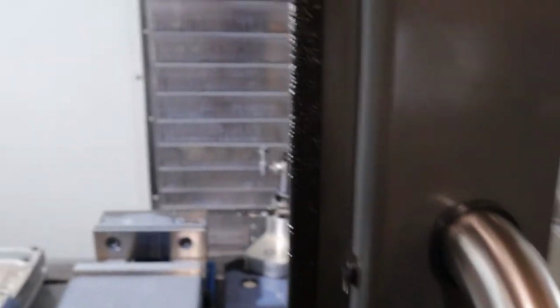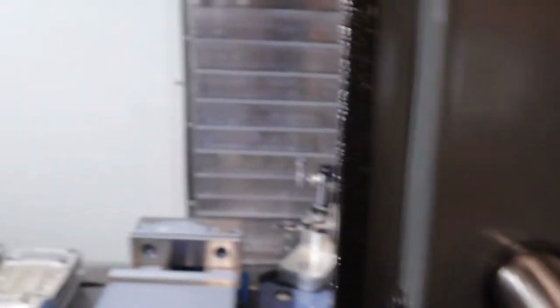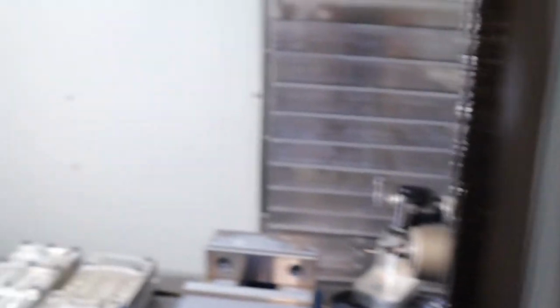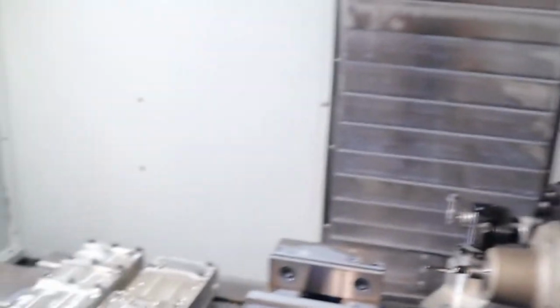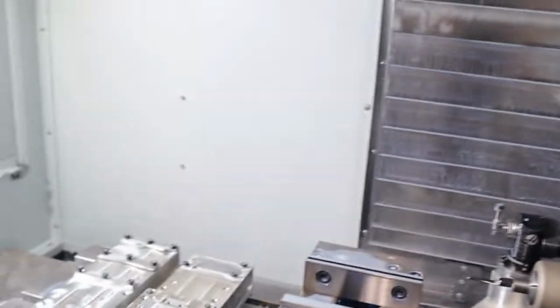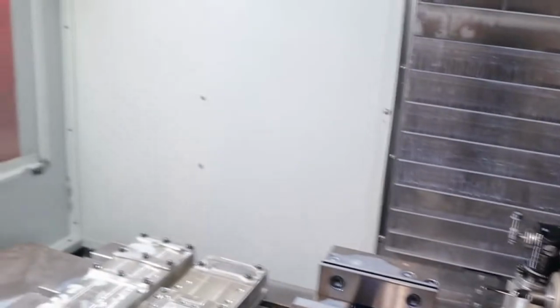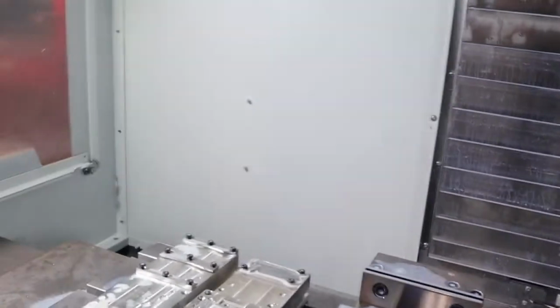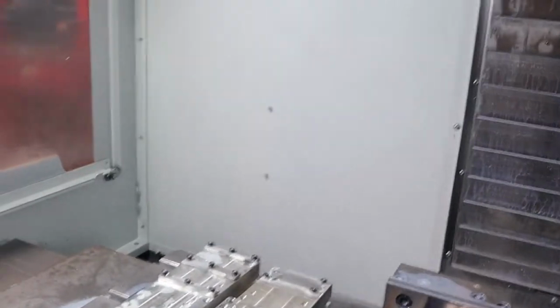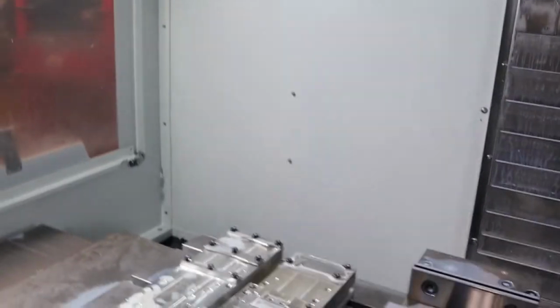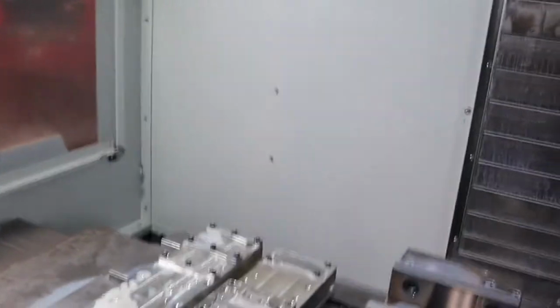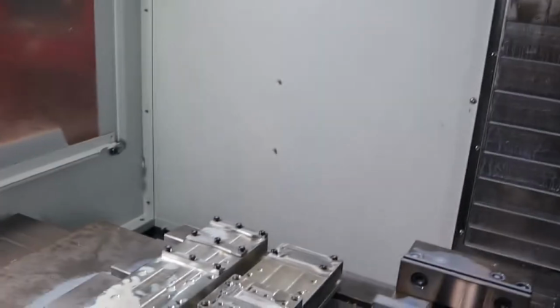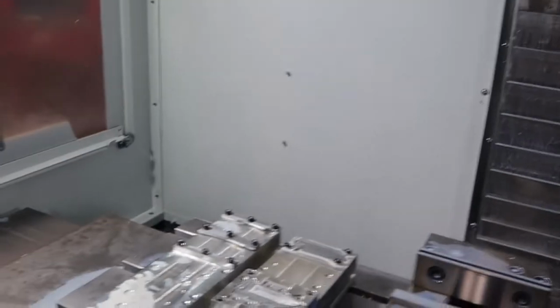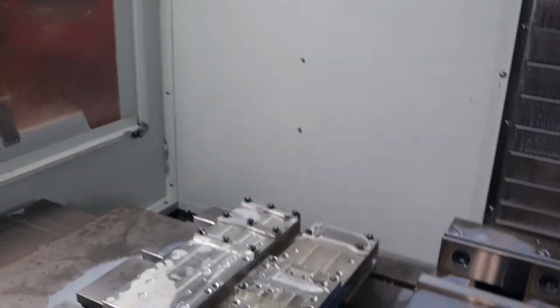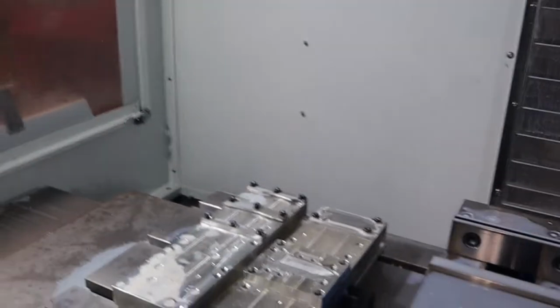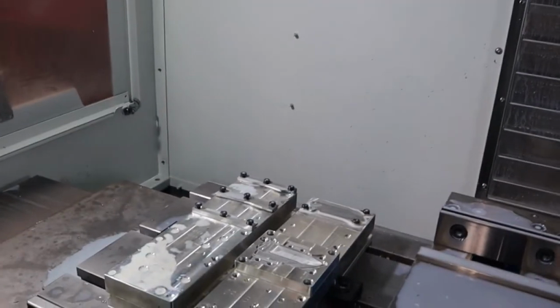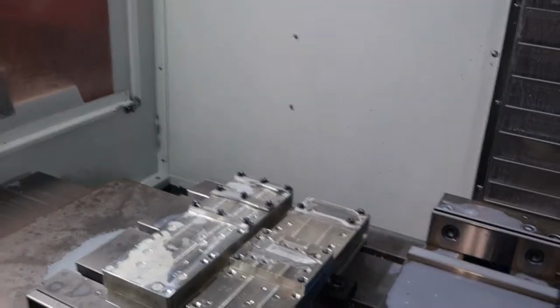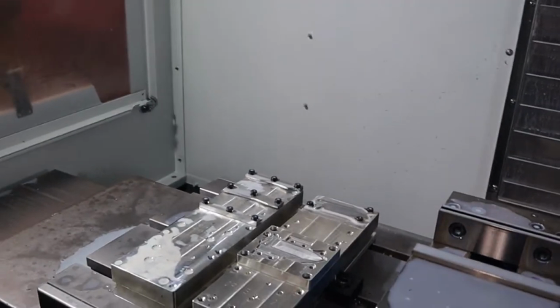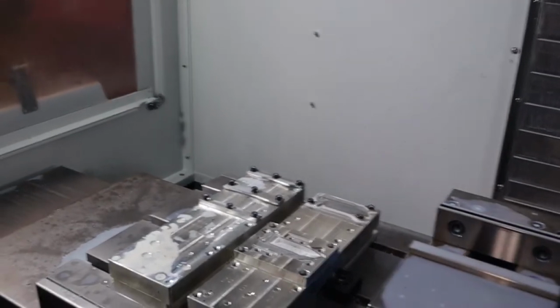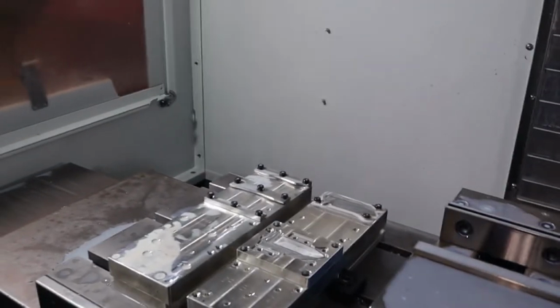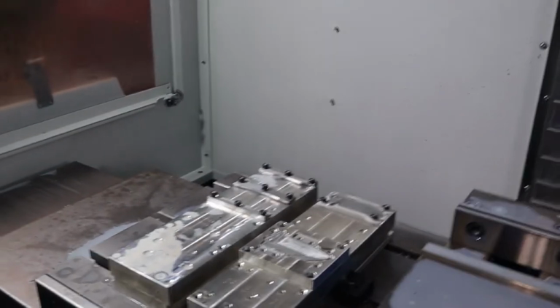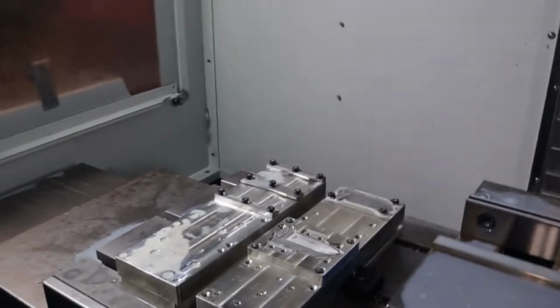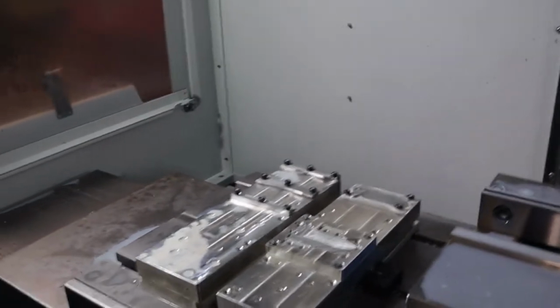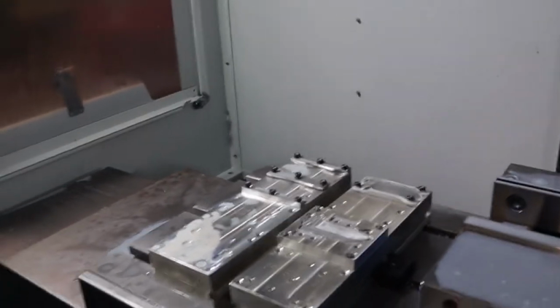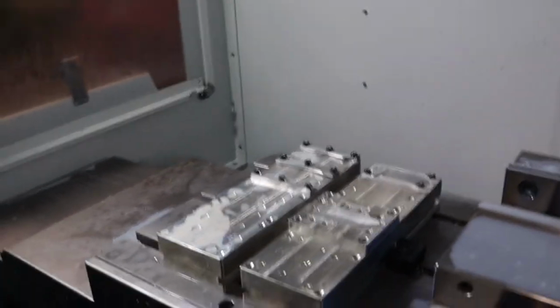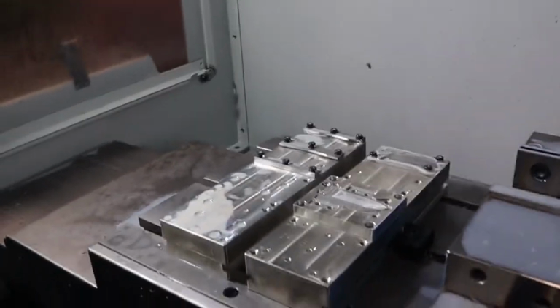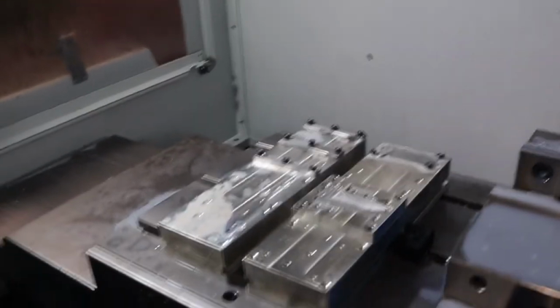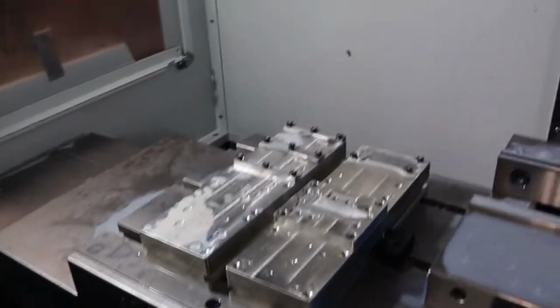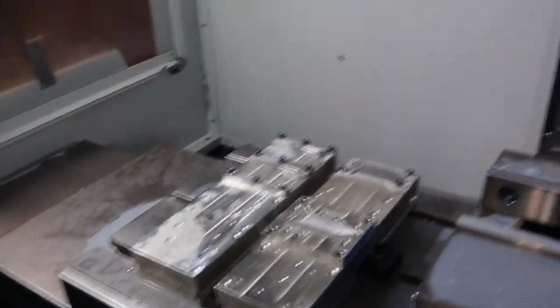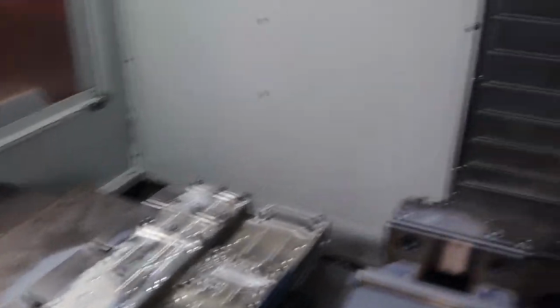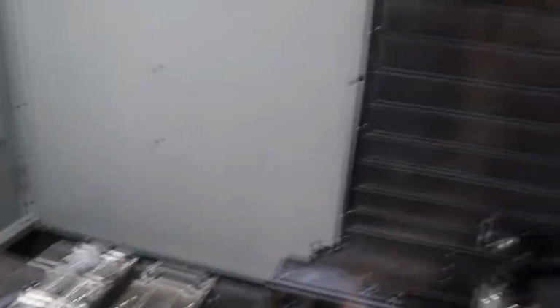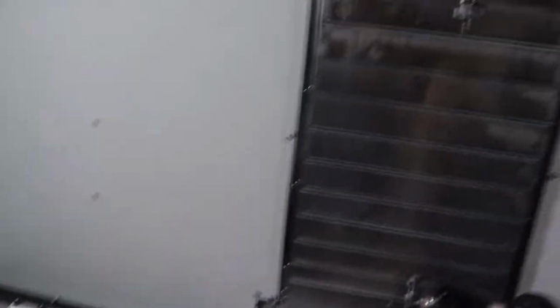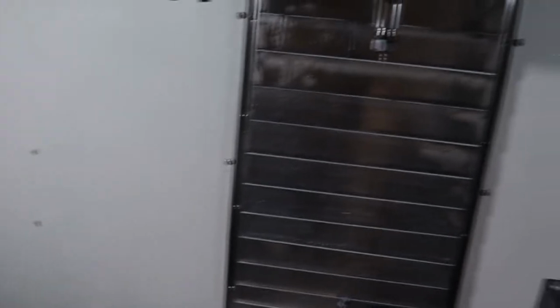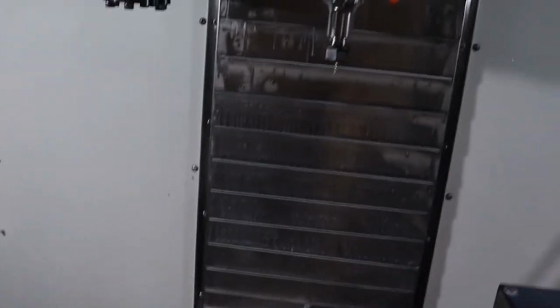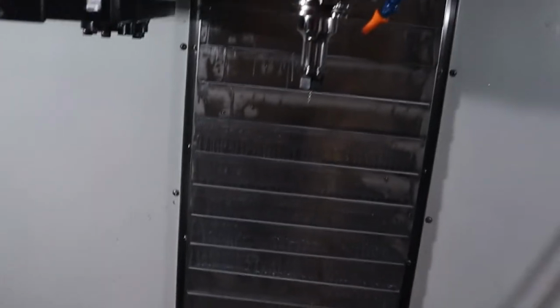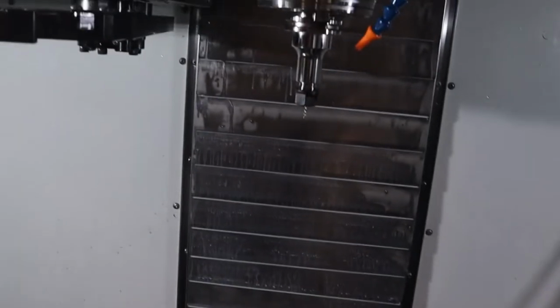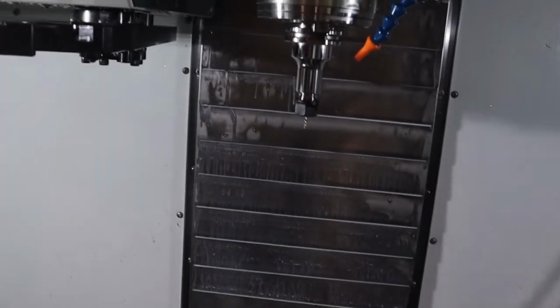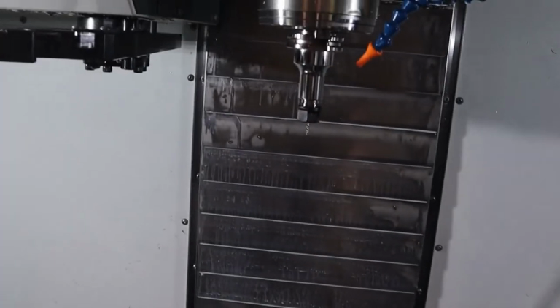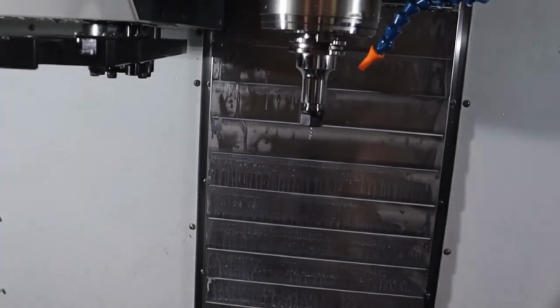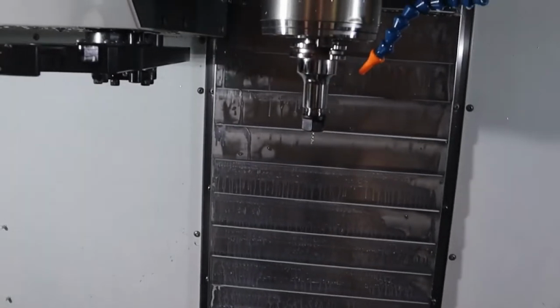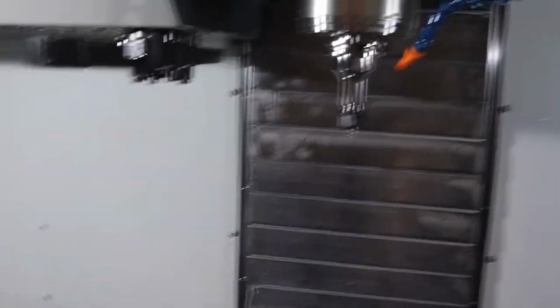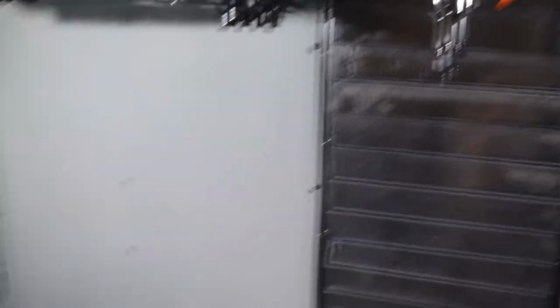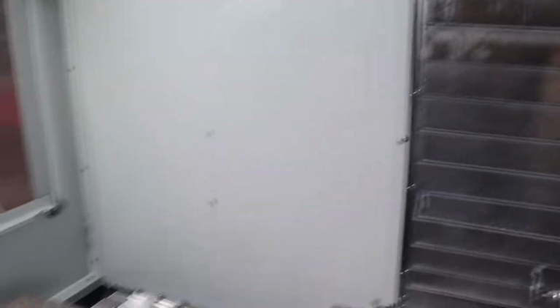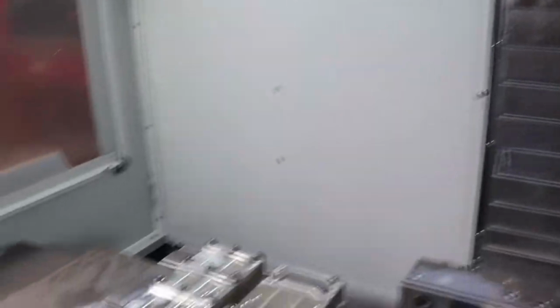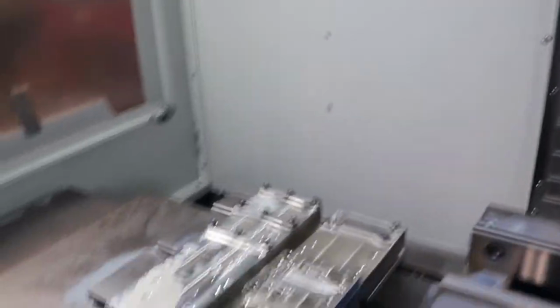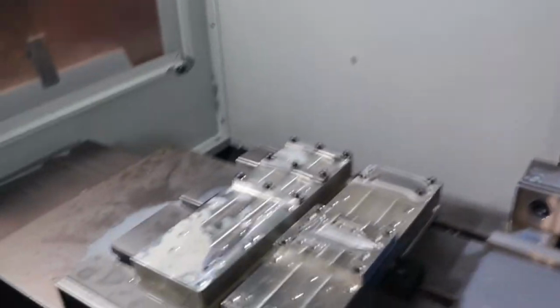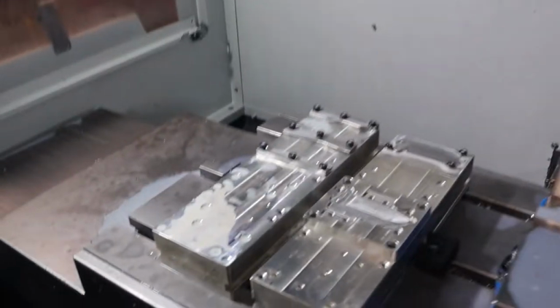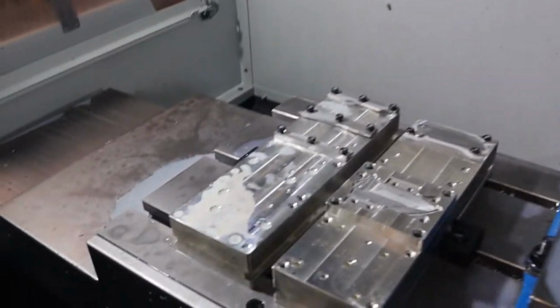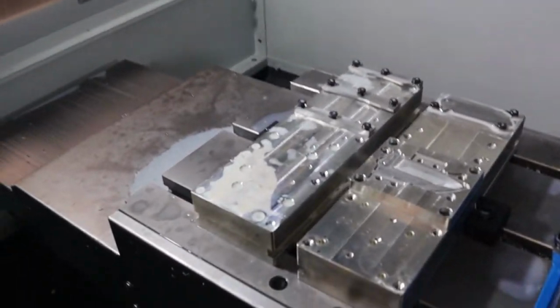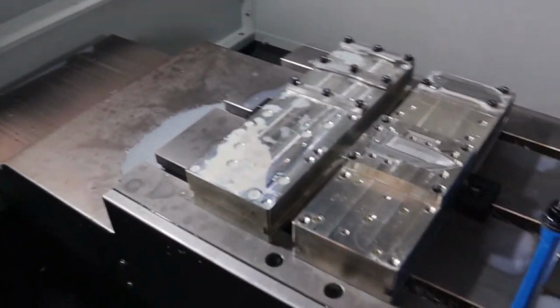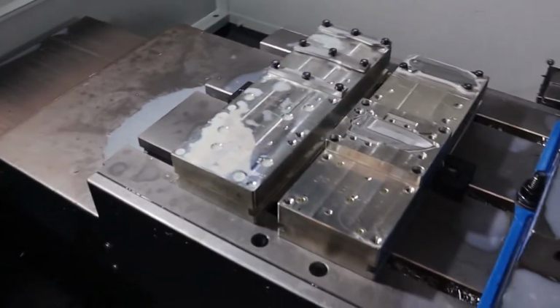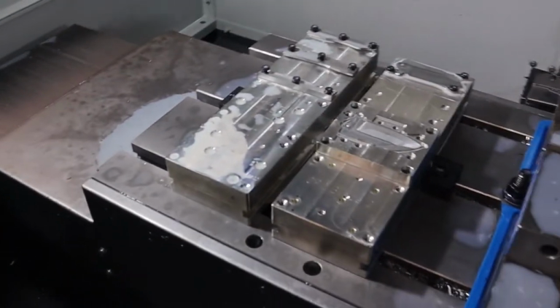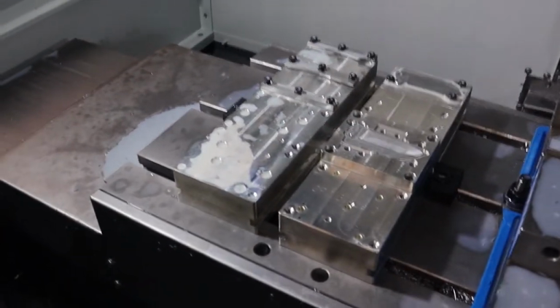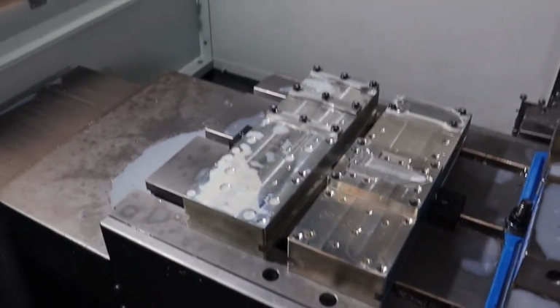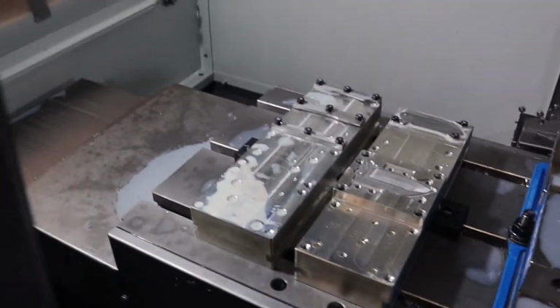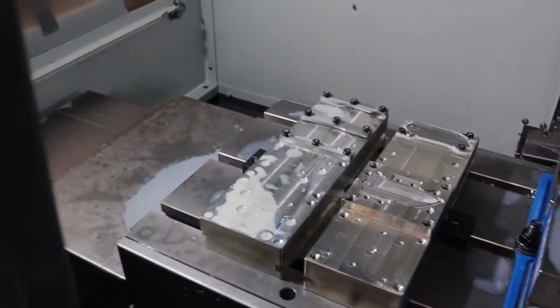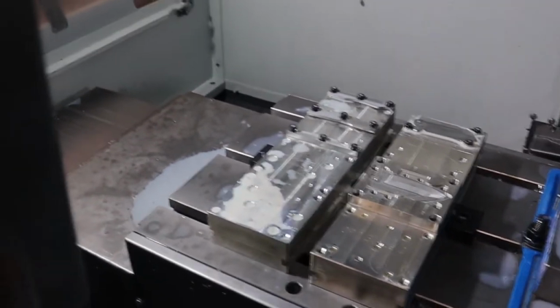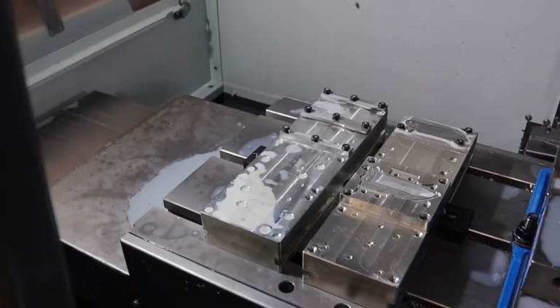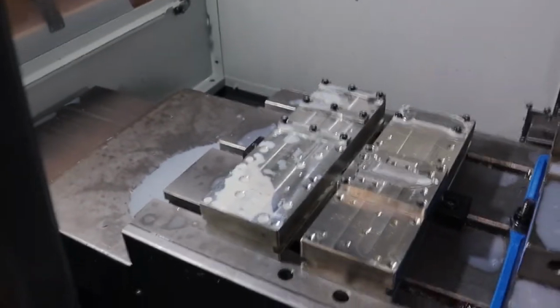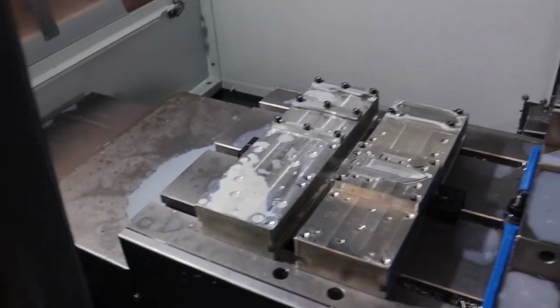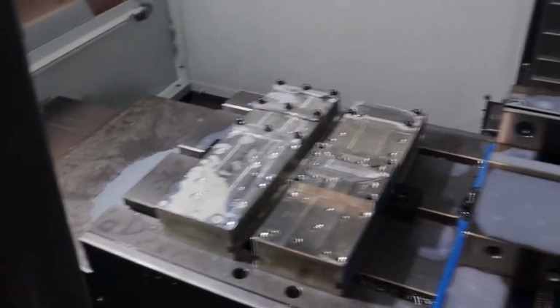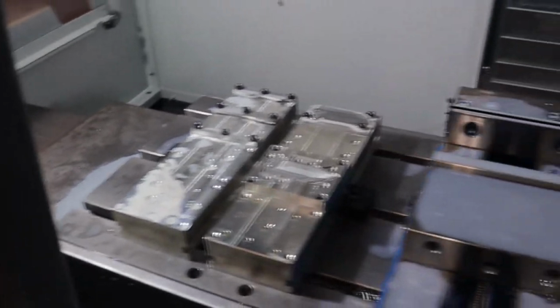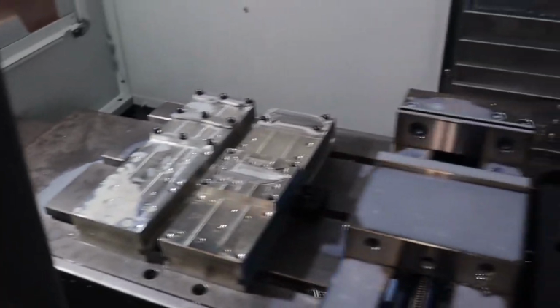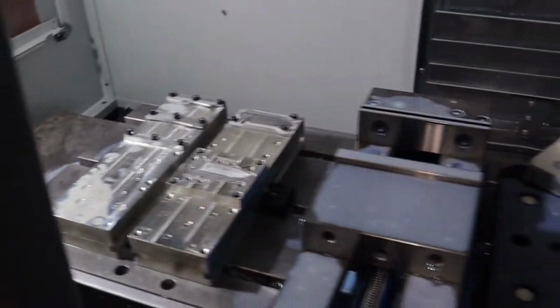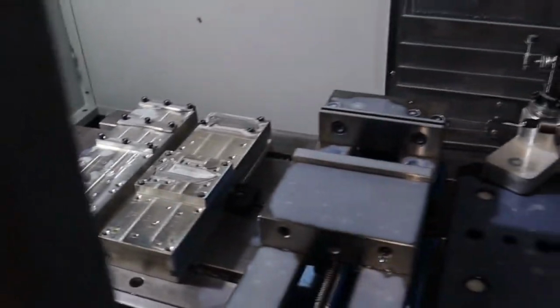We got our probe in. When we go in we'll get our radius tool and tear some aluminum up.